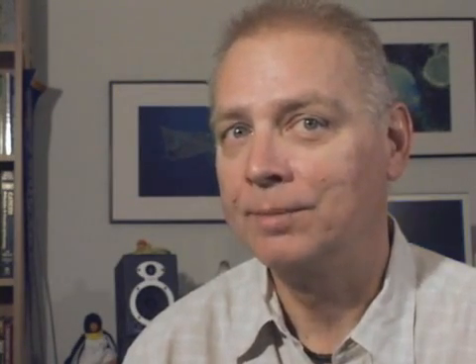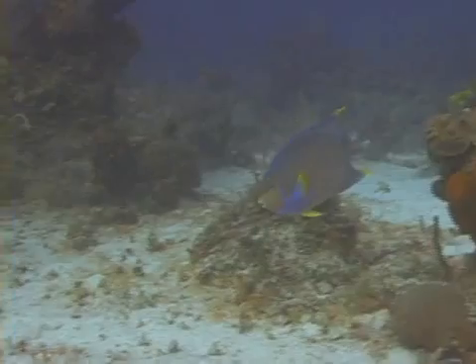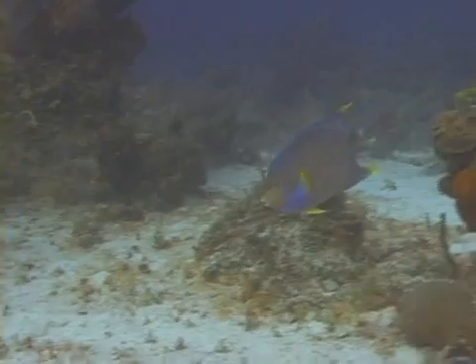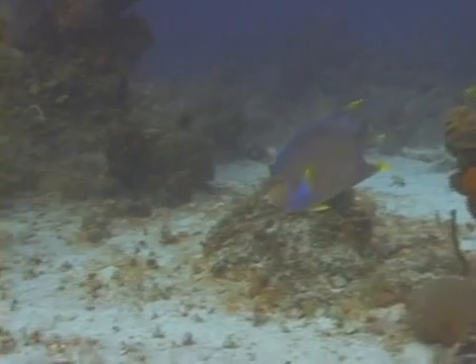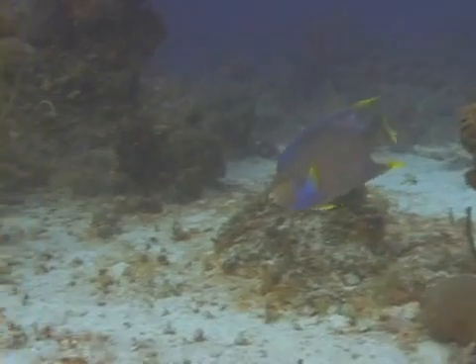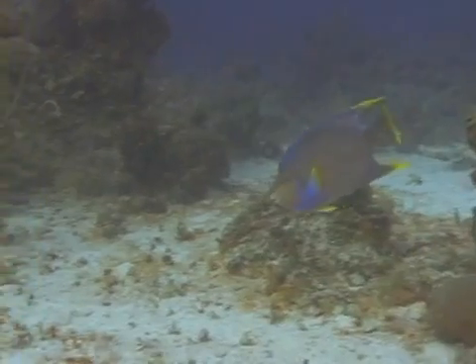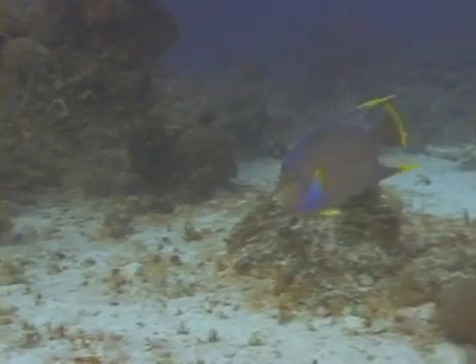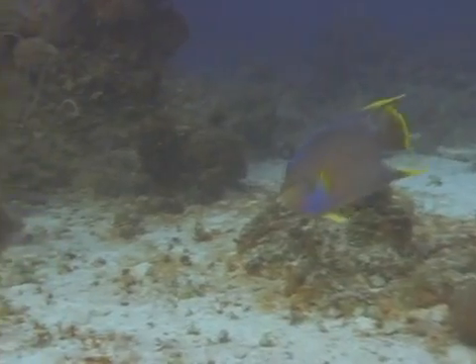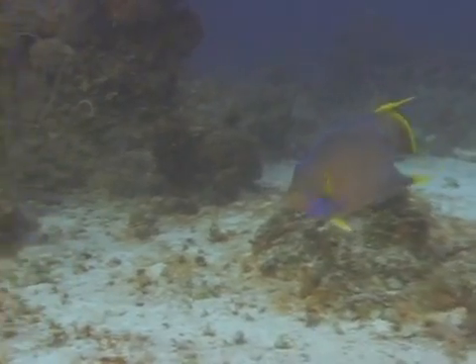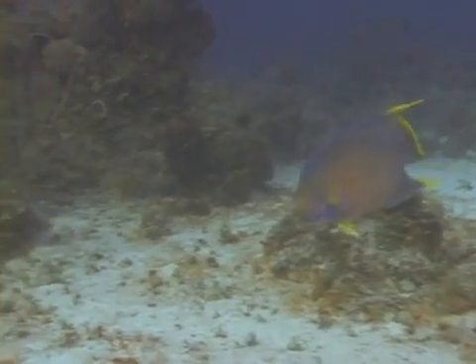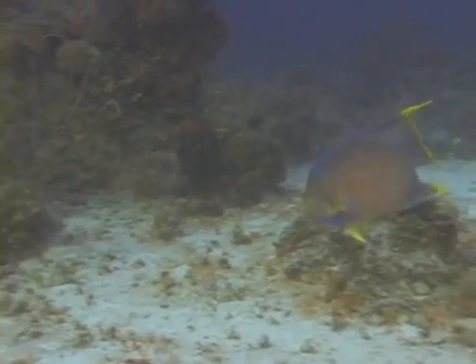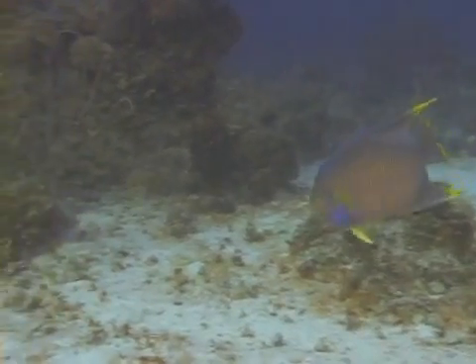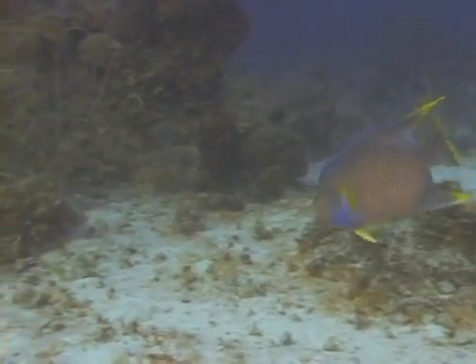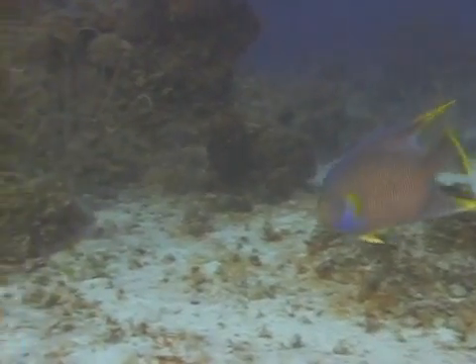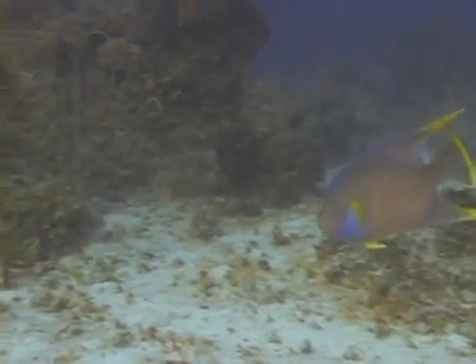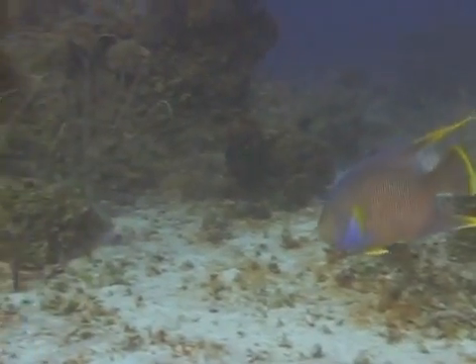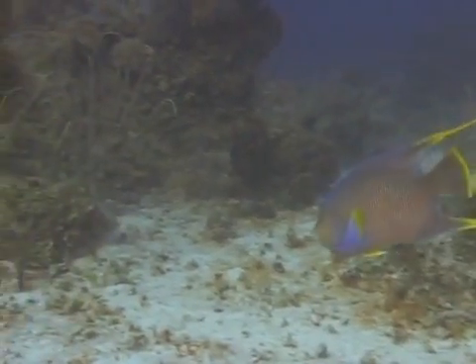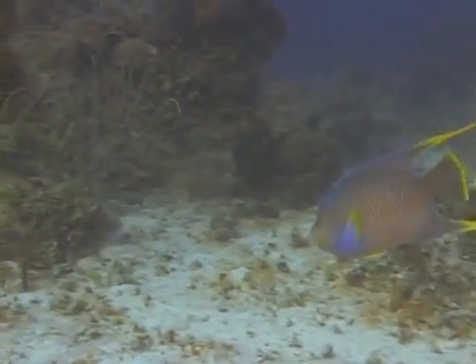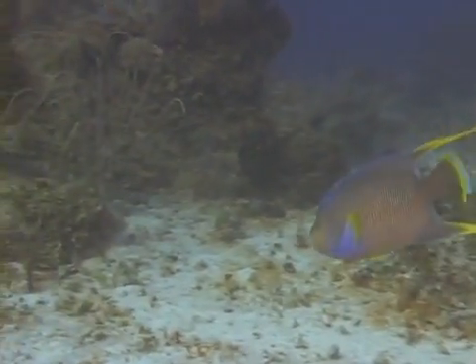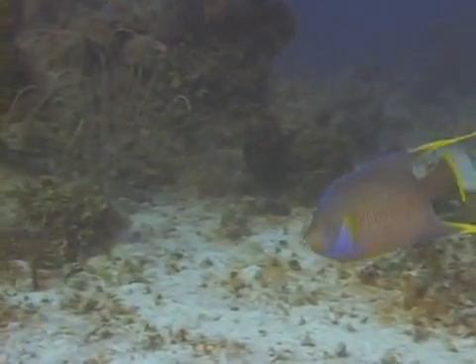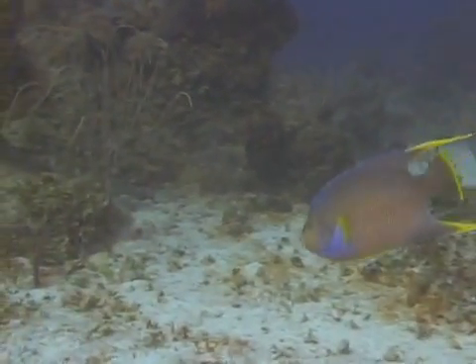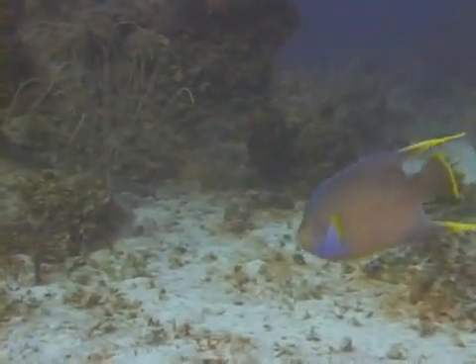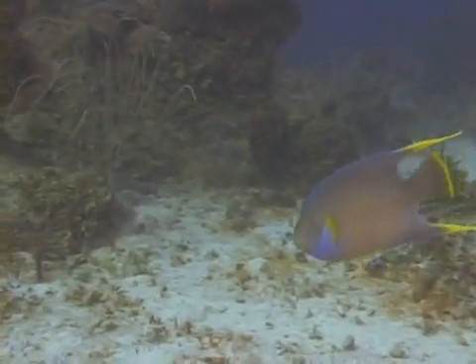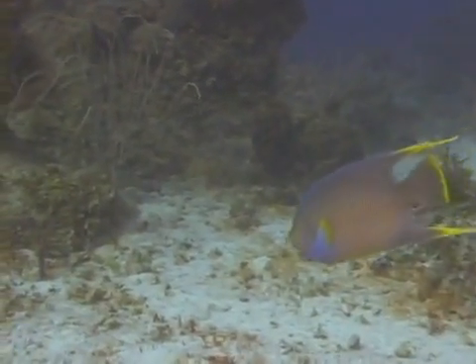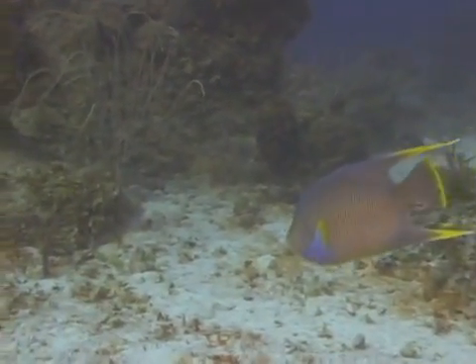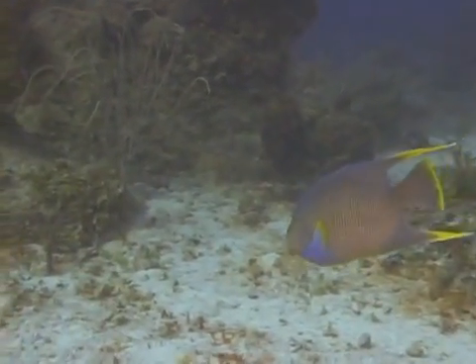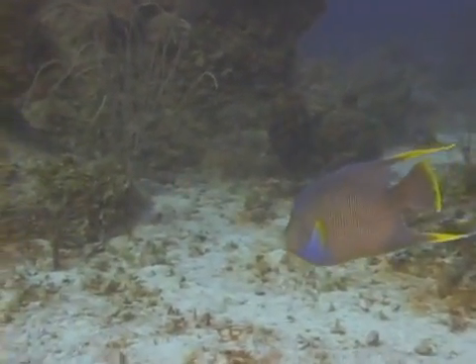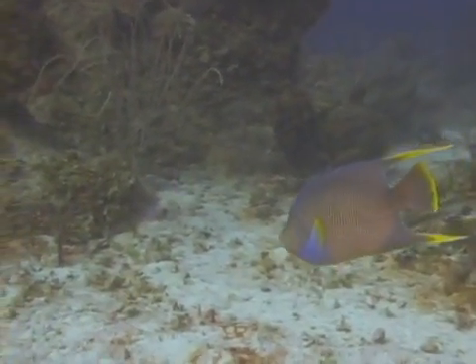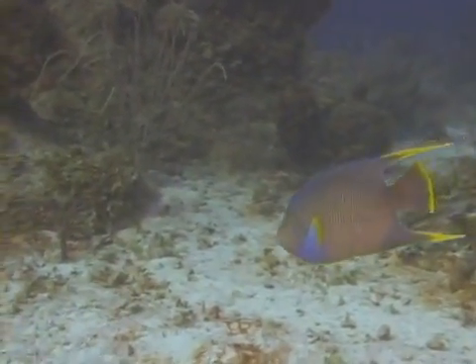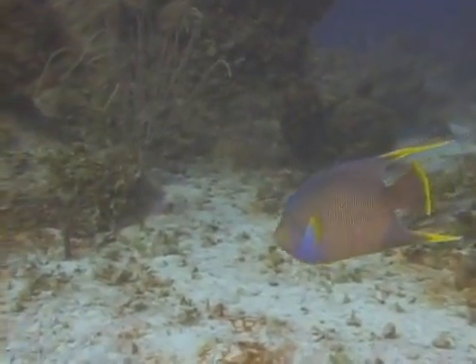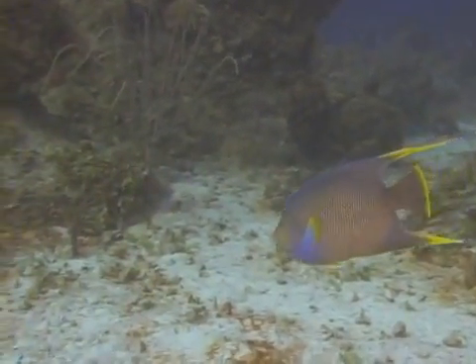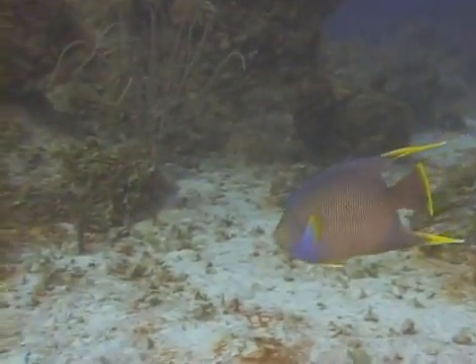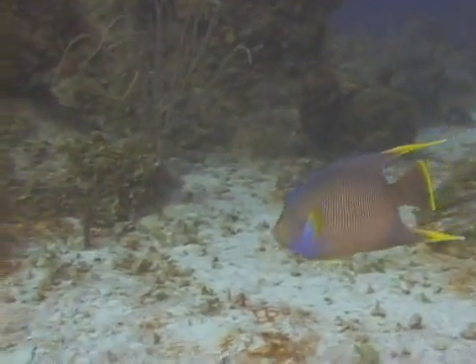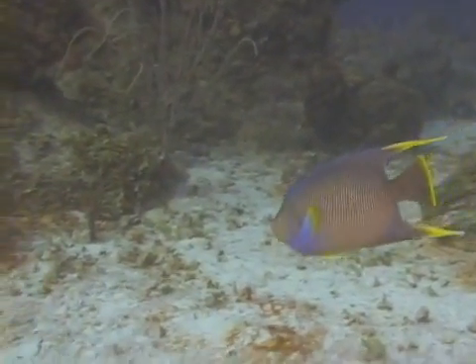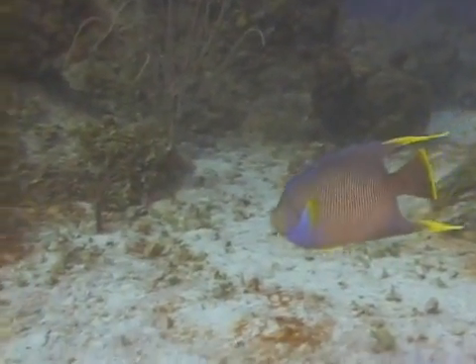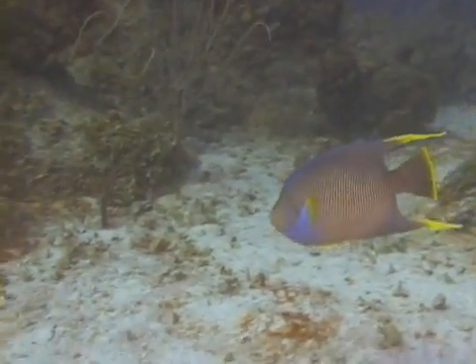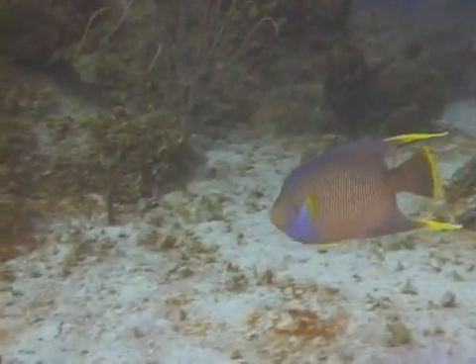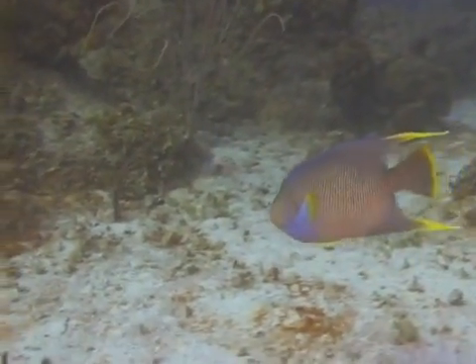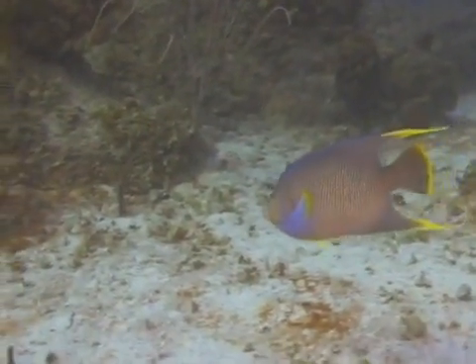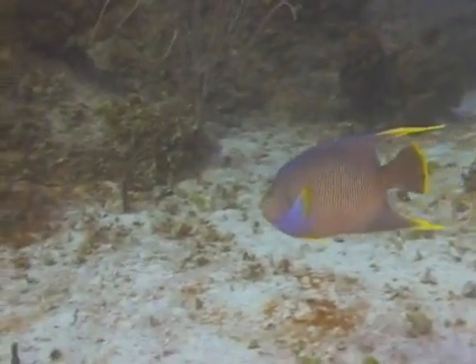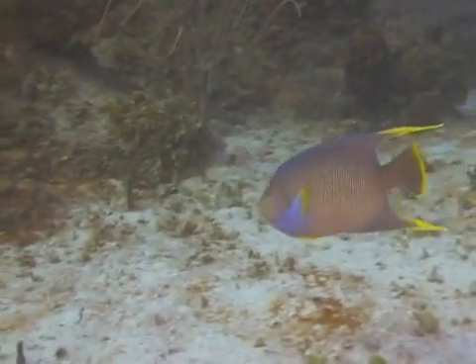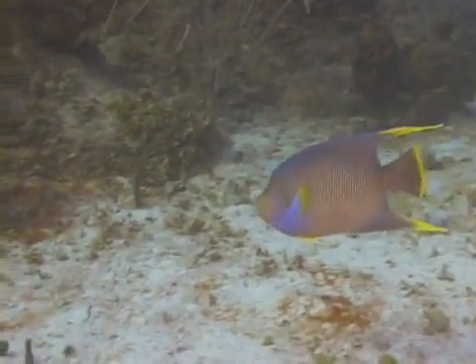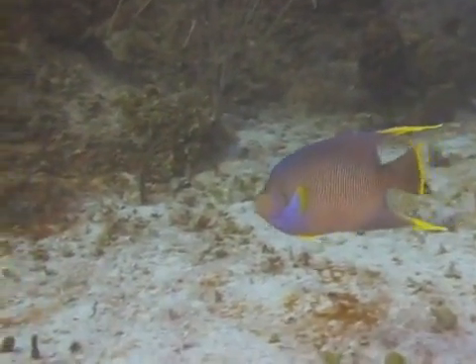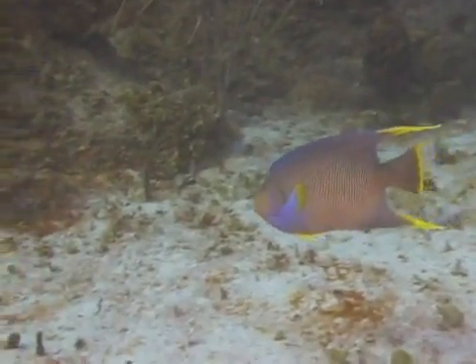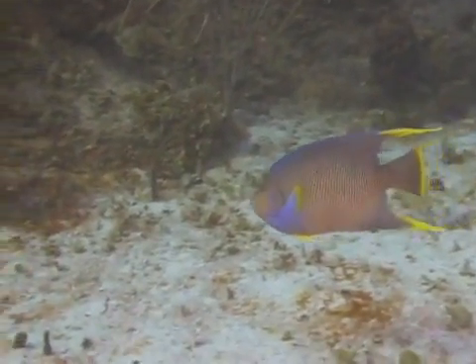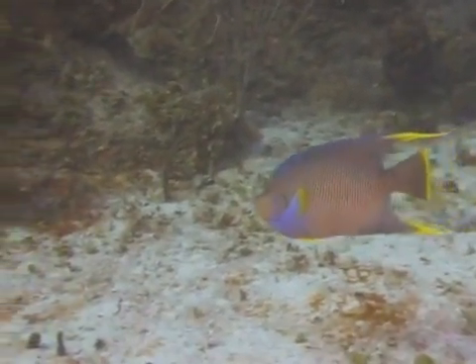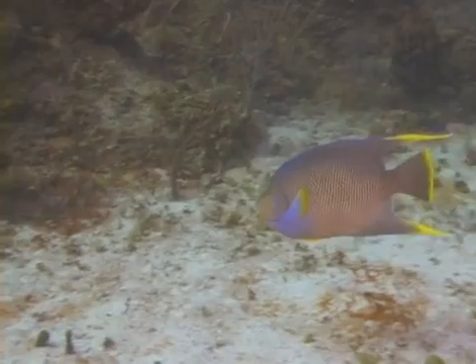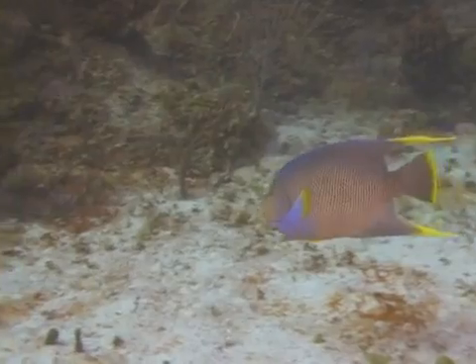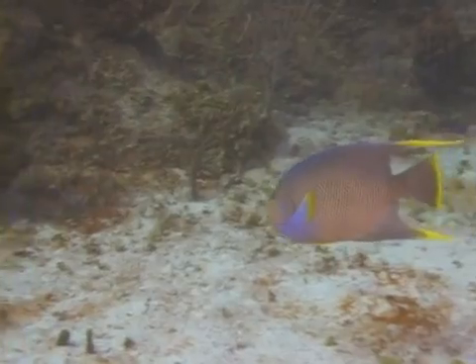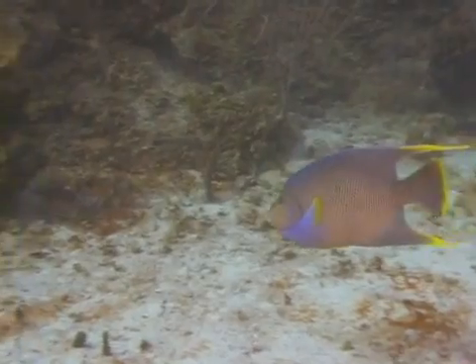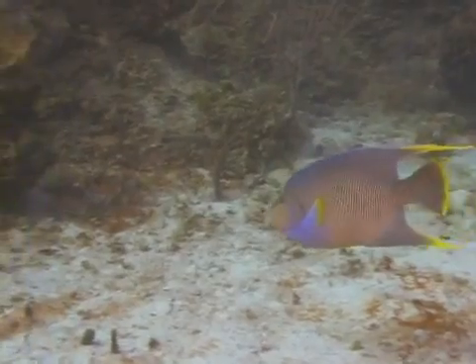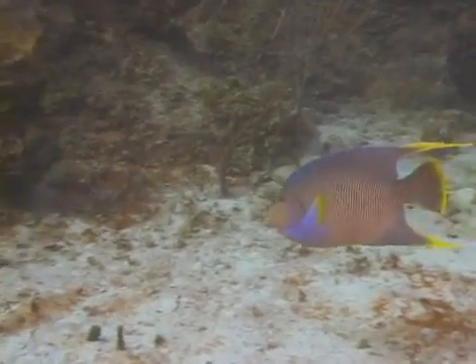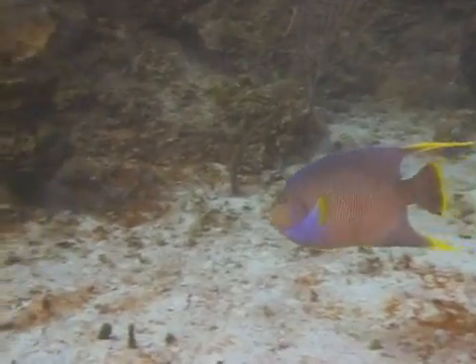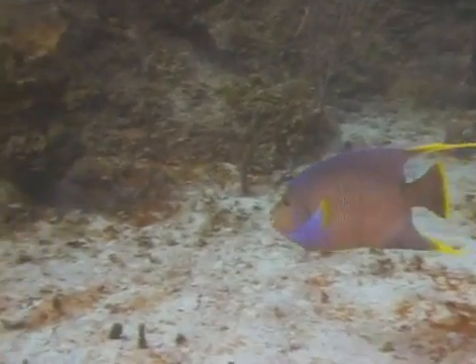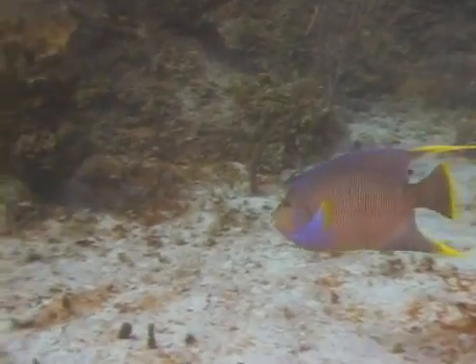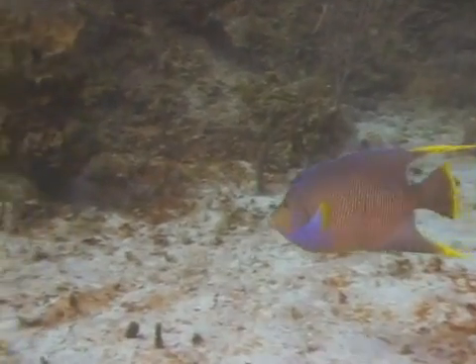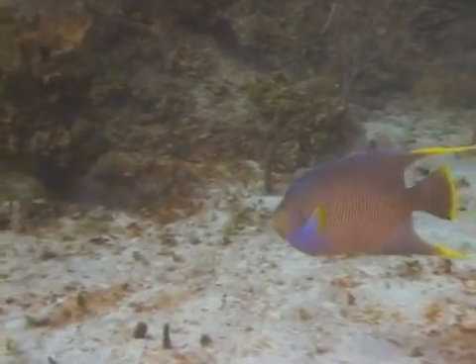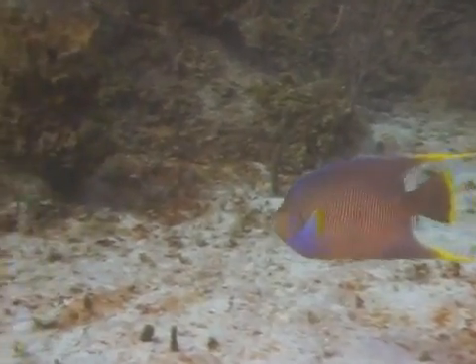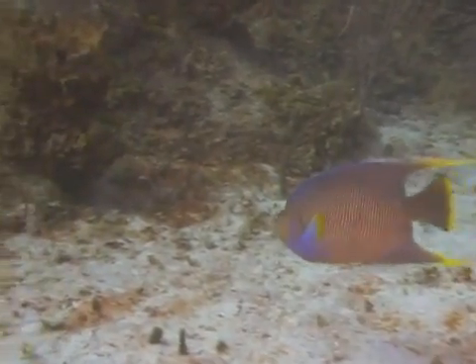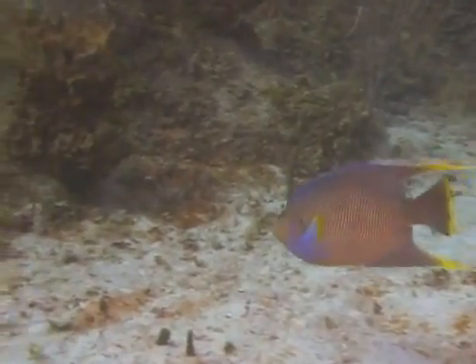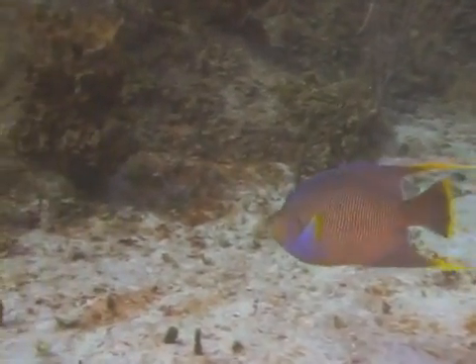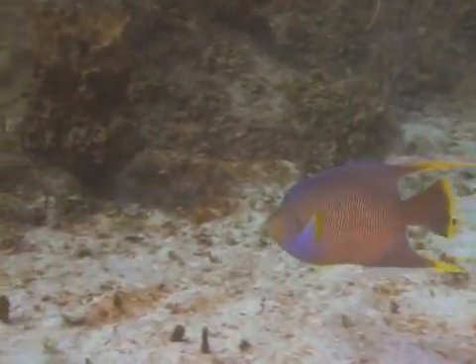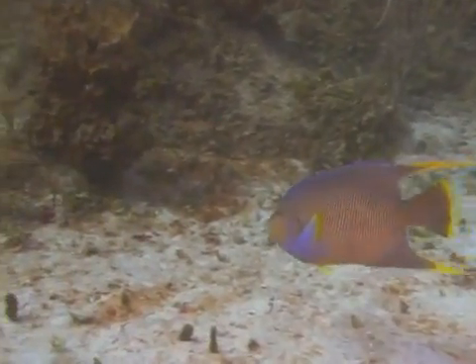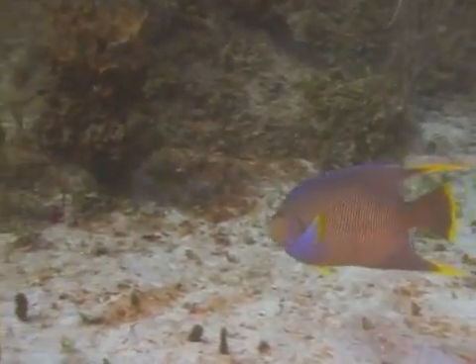It is nearly entirely a pale blue to blue-green color with just a little yellow on the trailing edge of its fins.